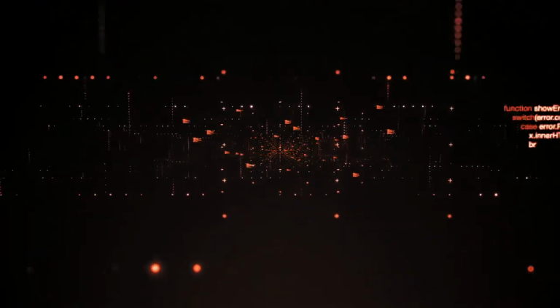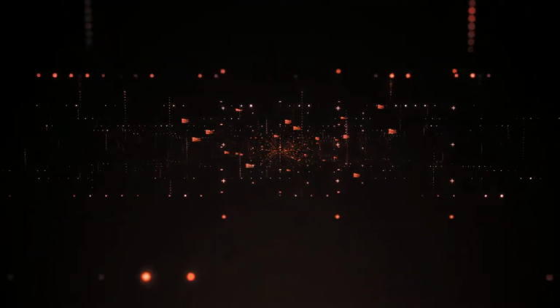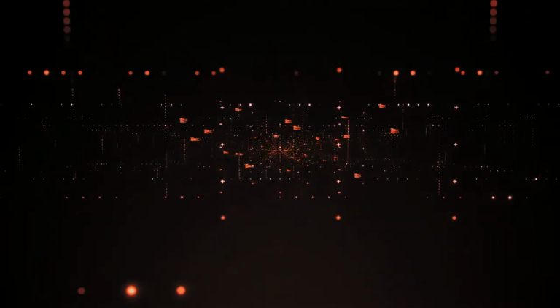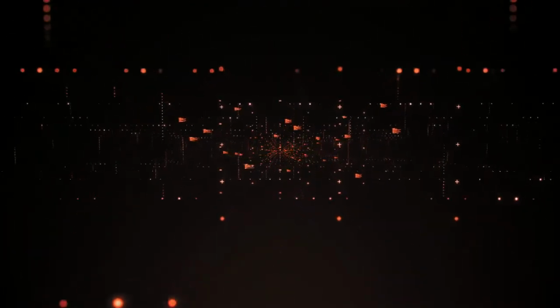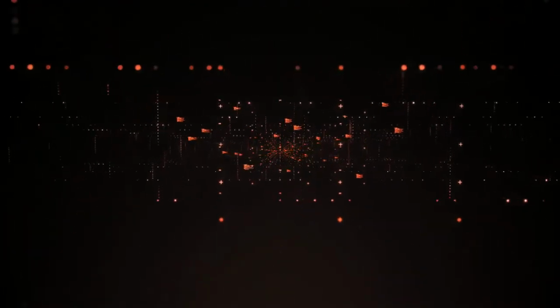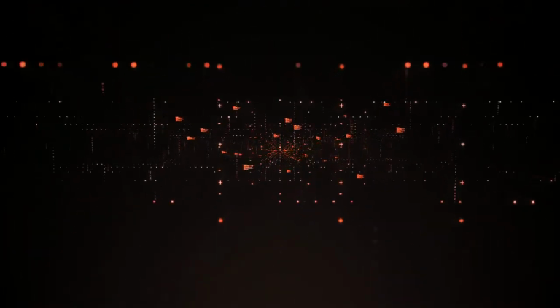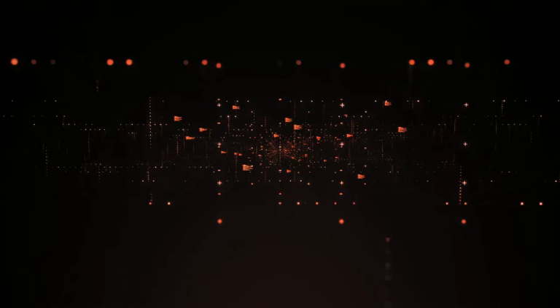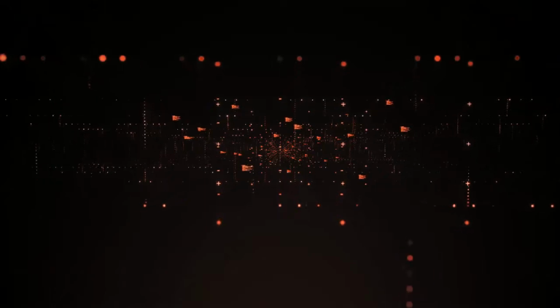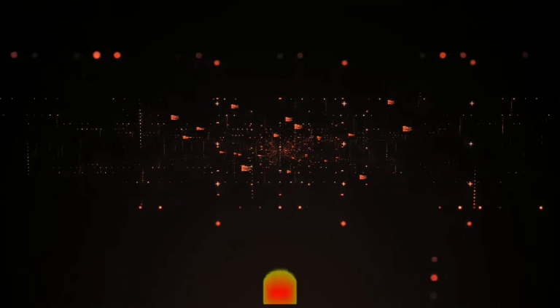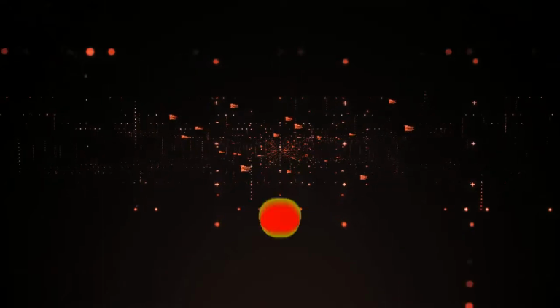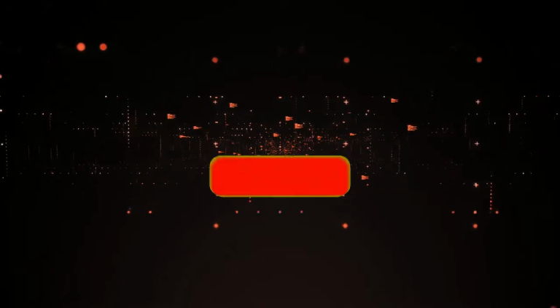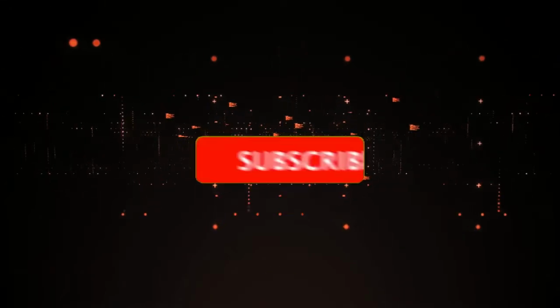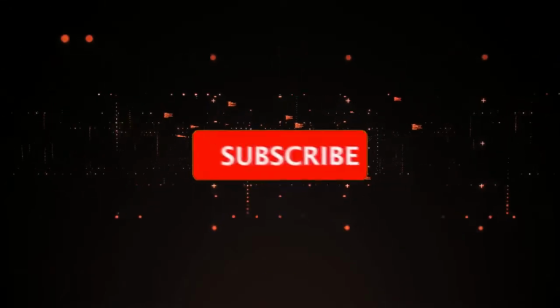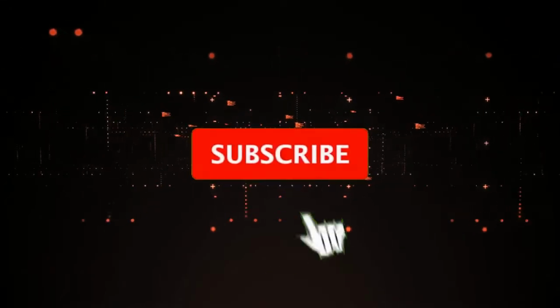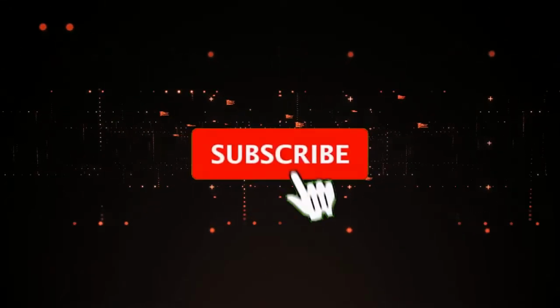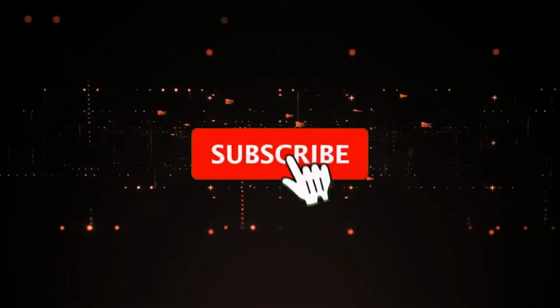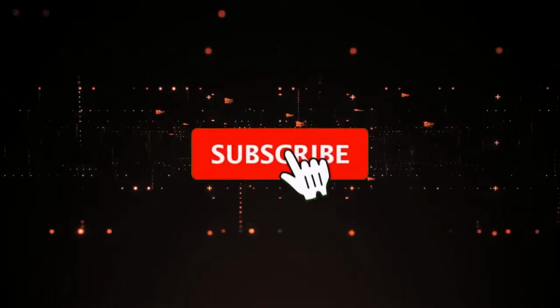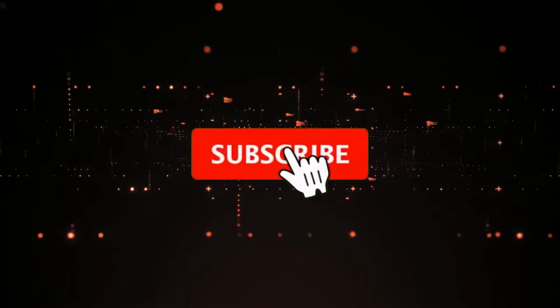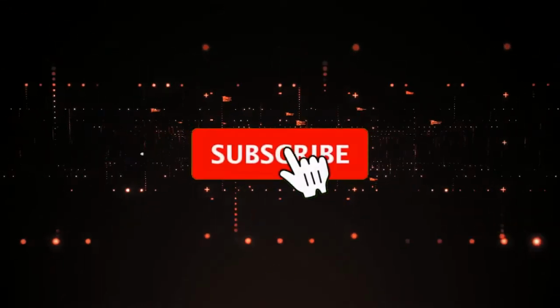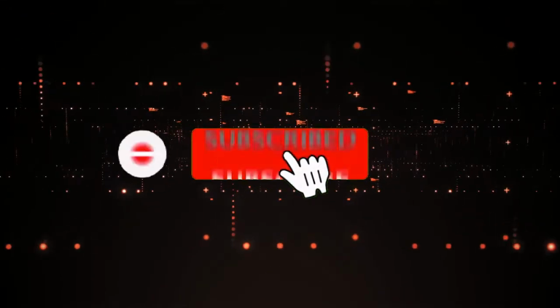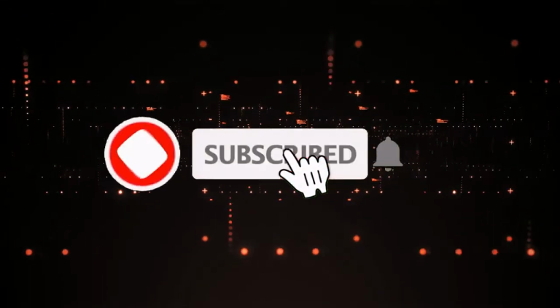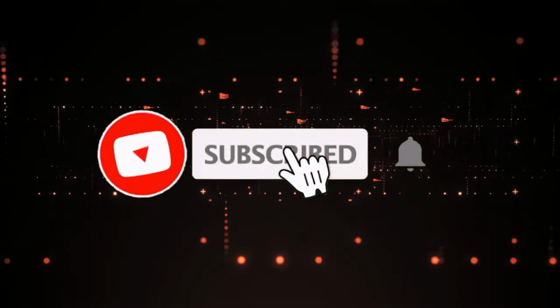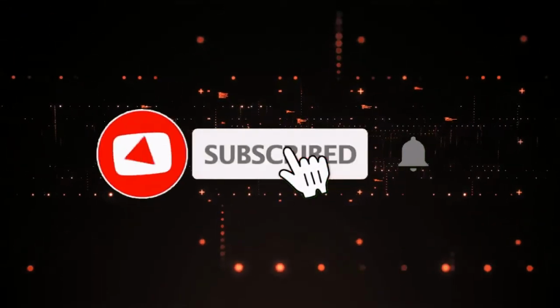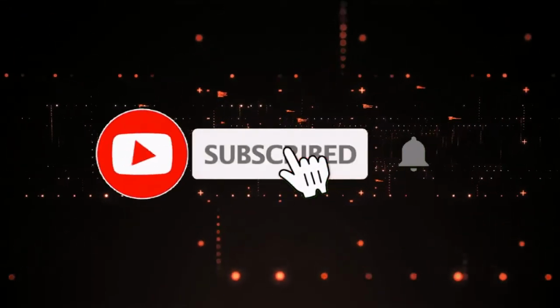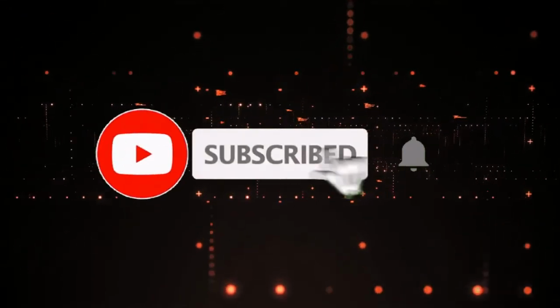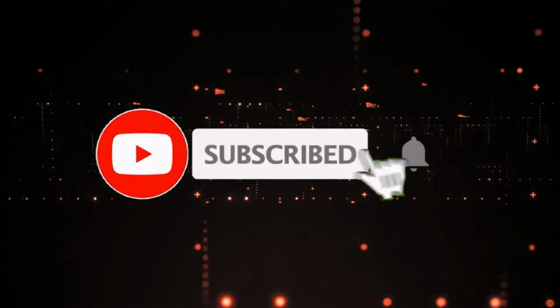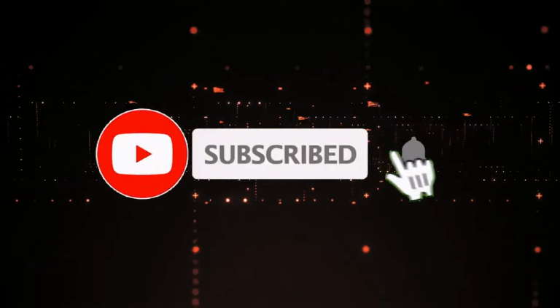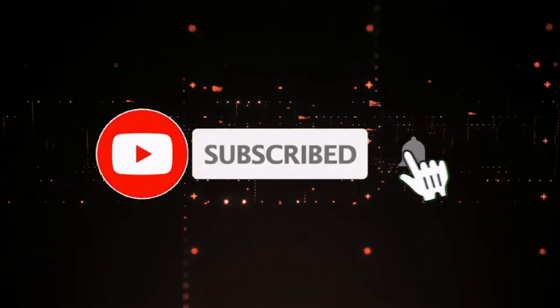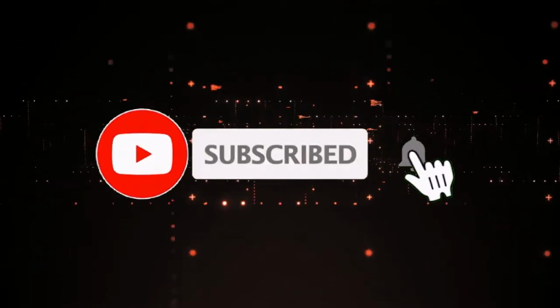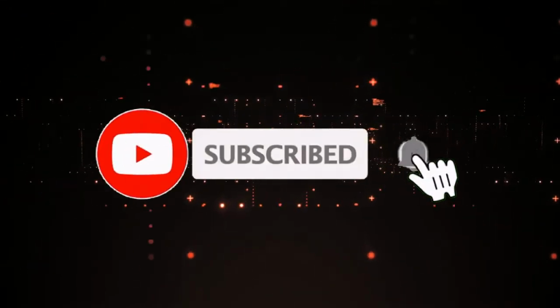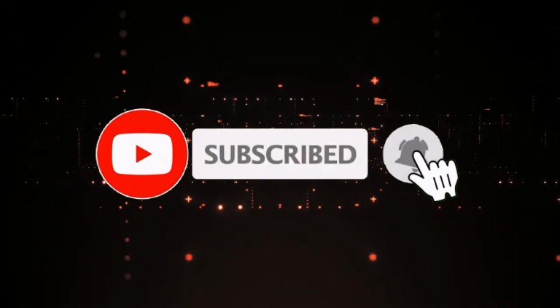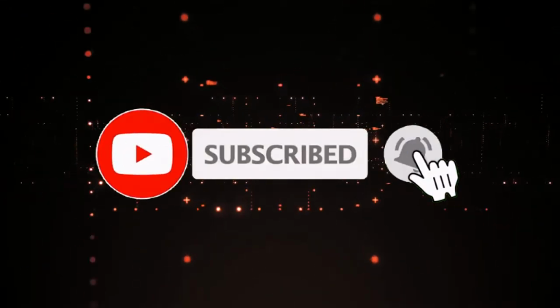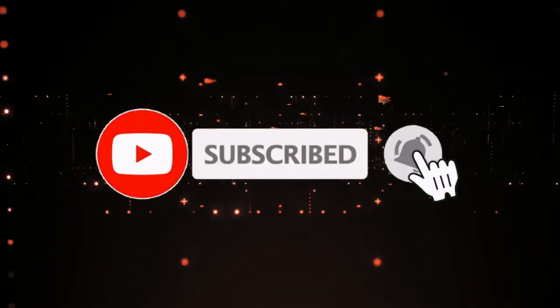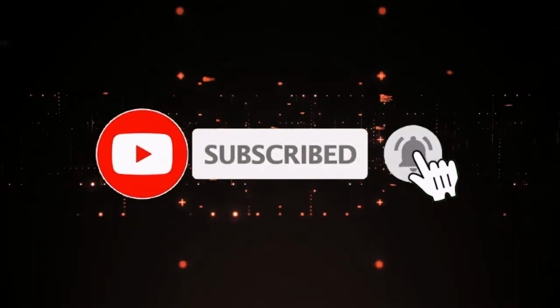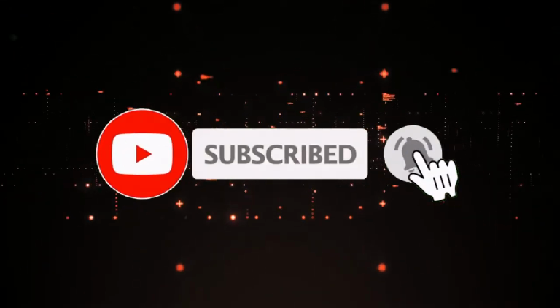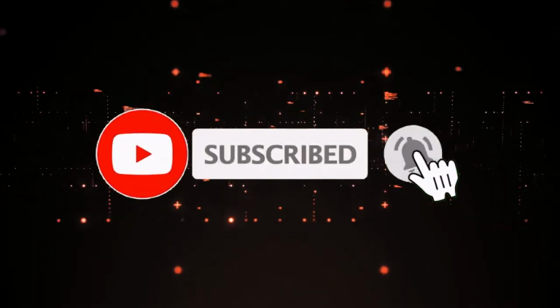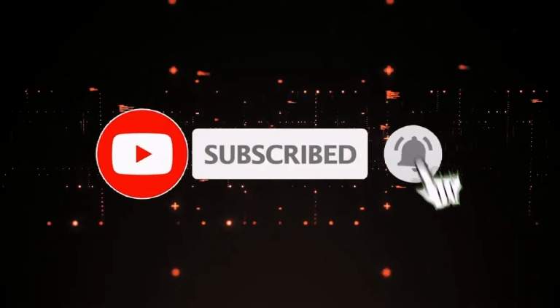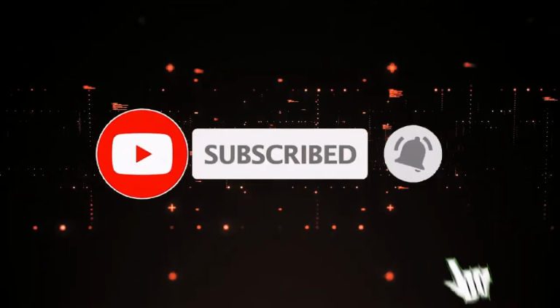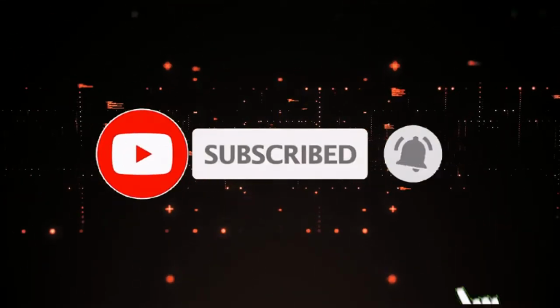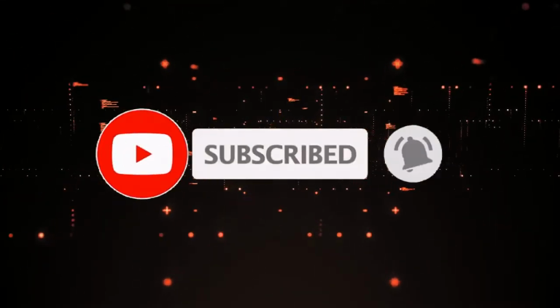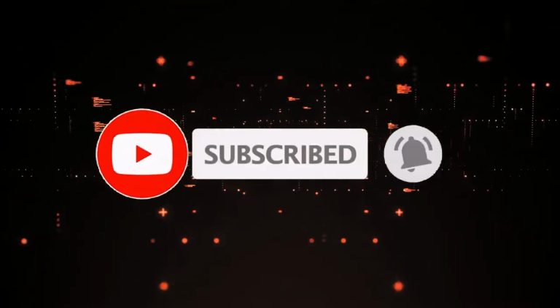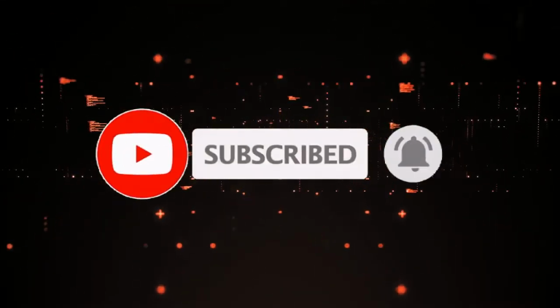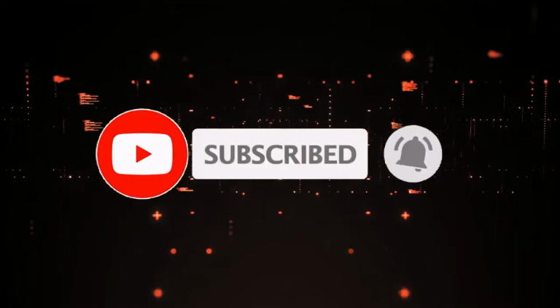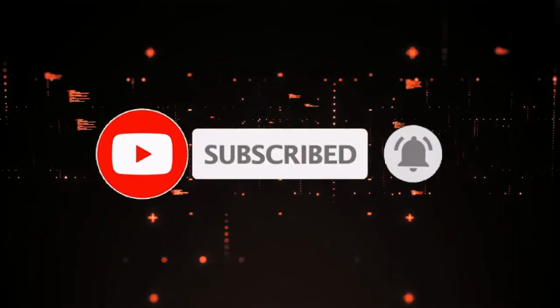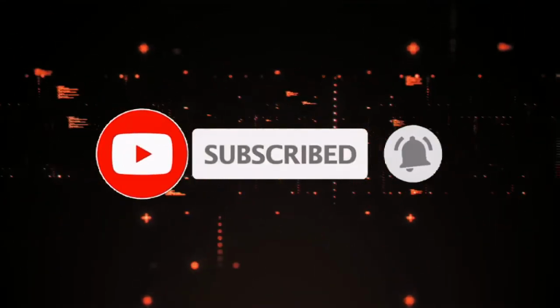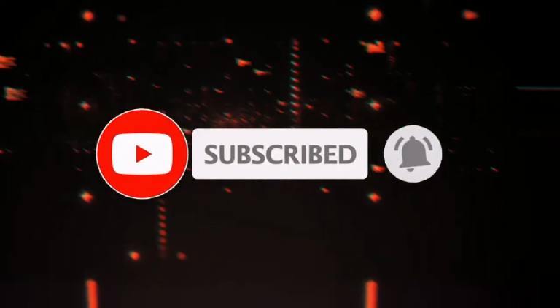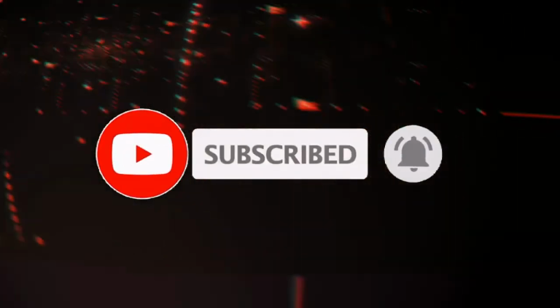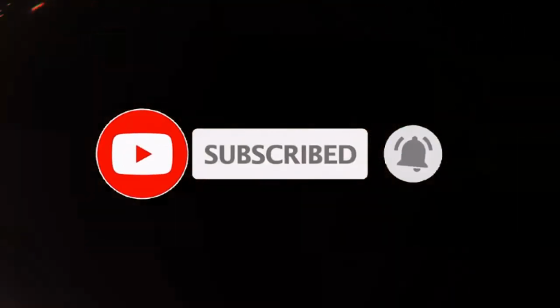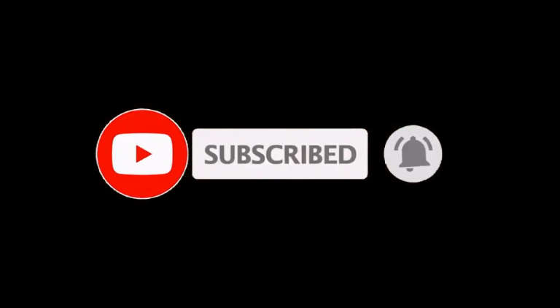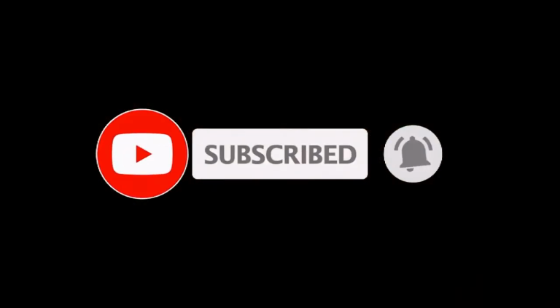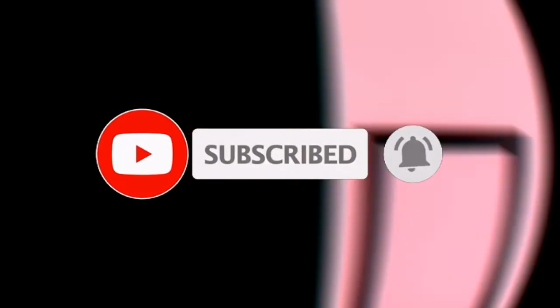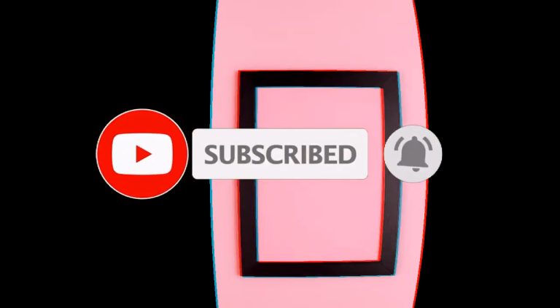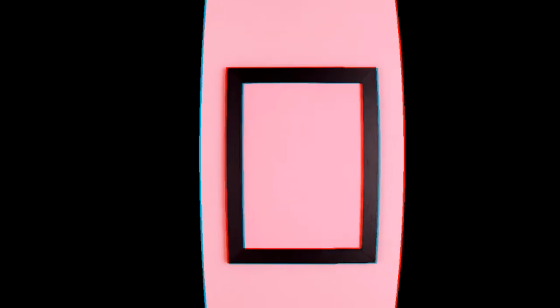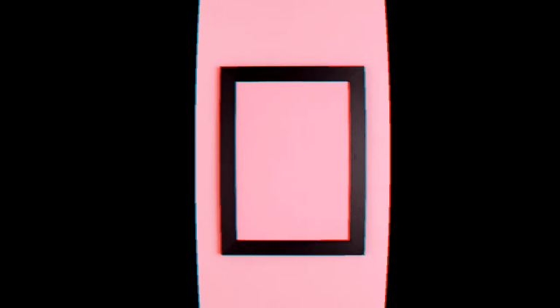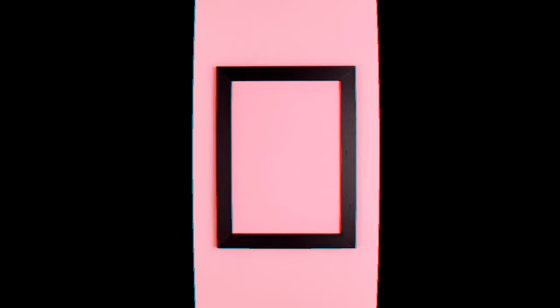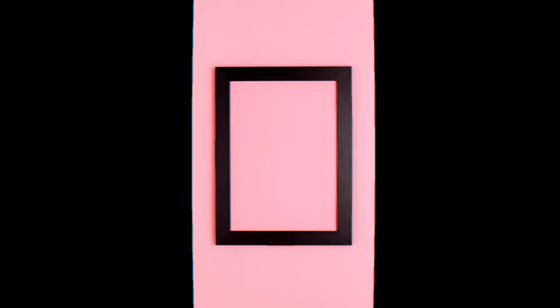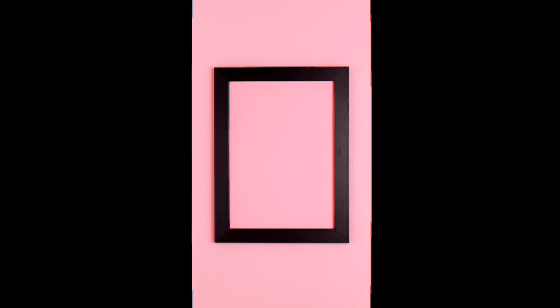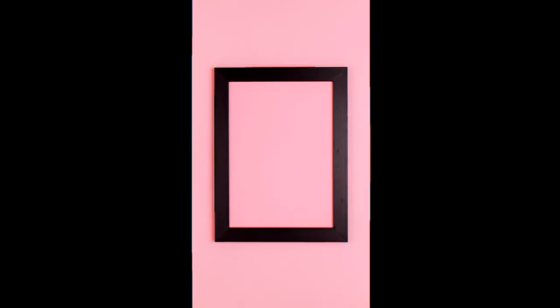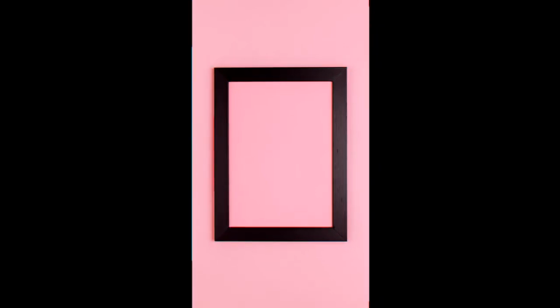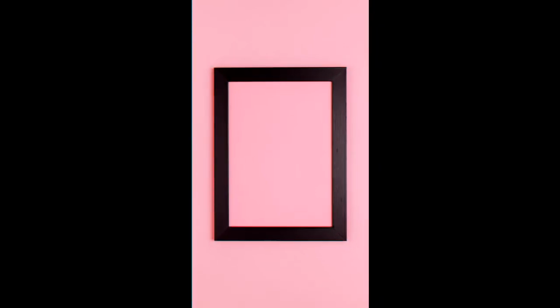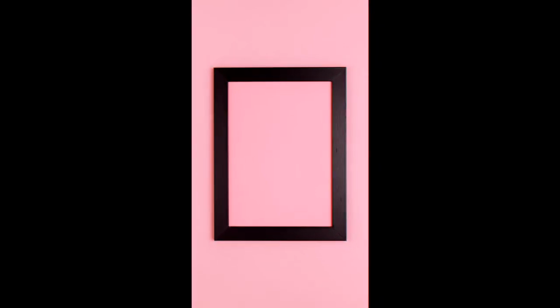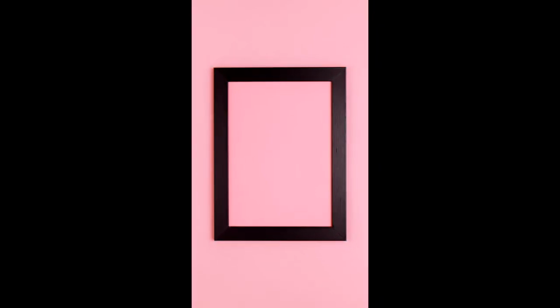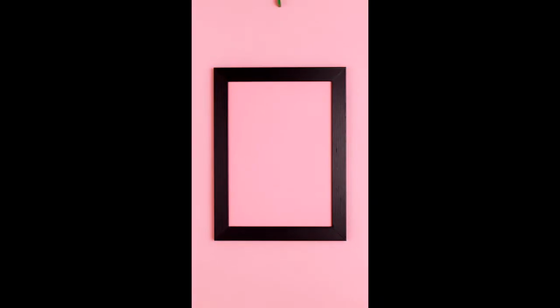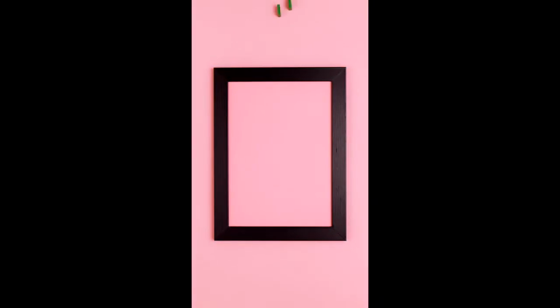If you find this video helpful, don't forget to like and subscribe. Thank you for watching.